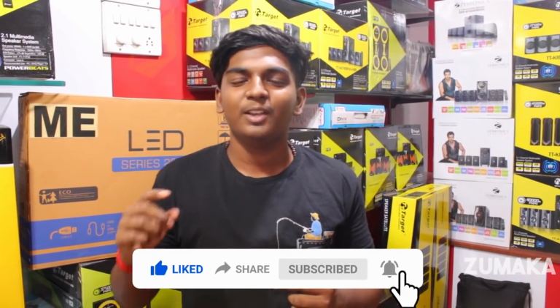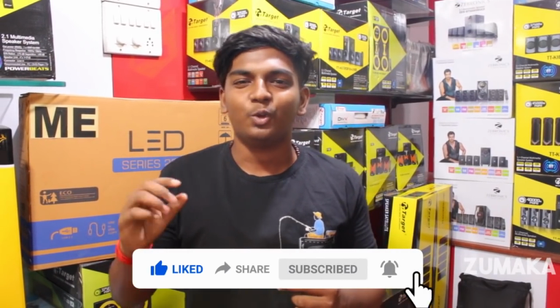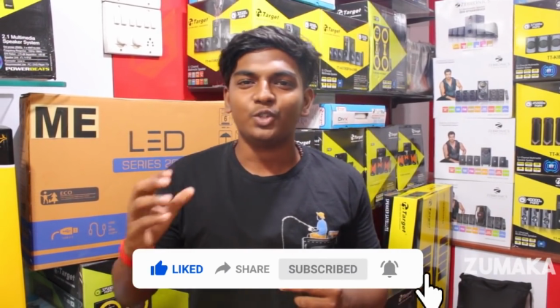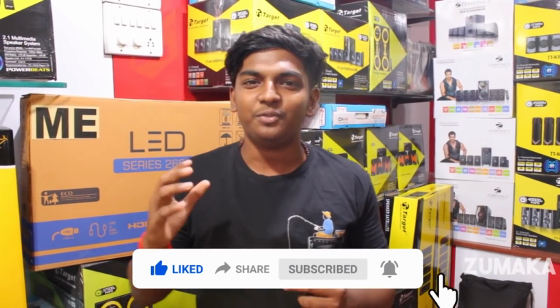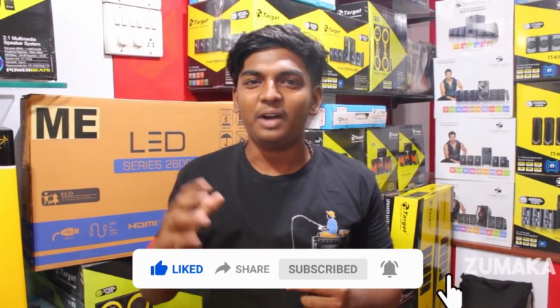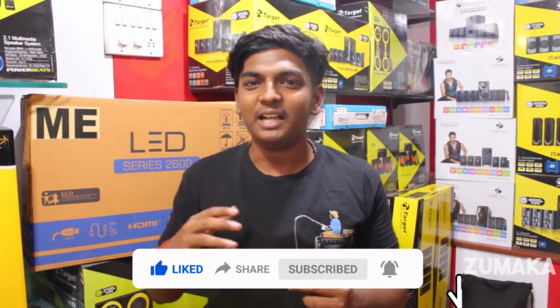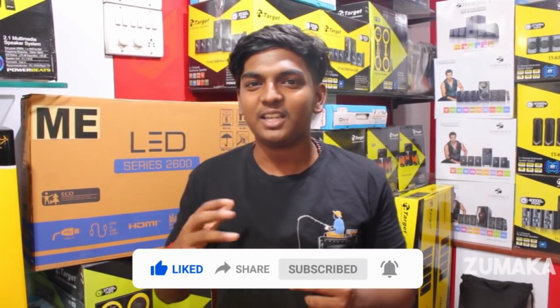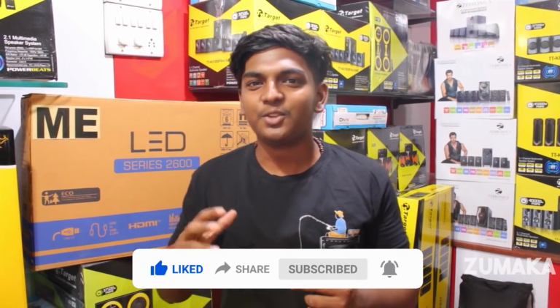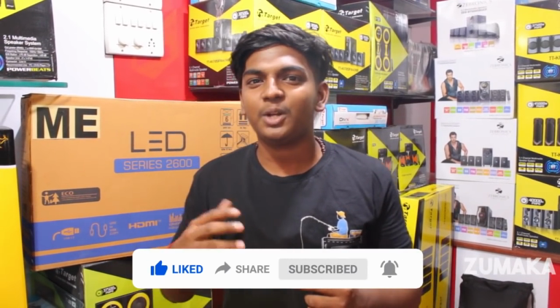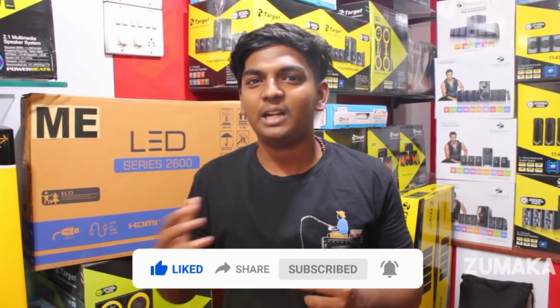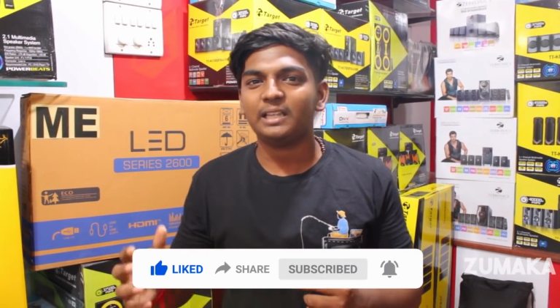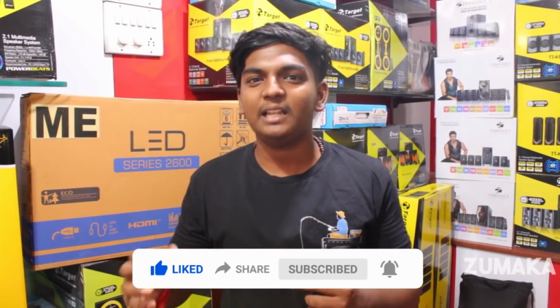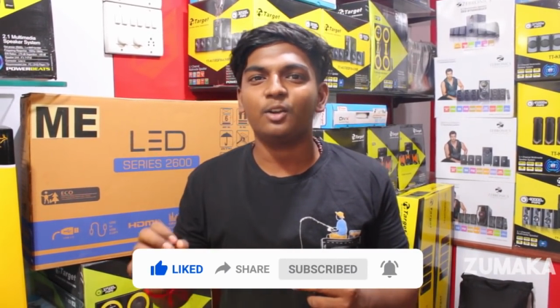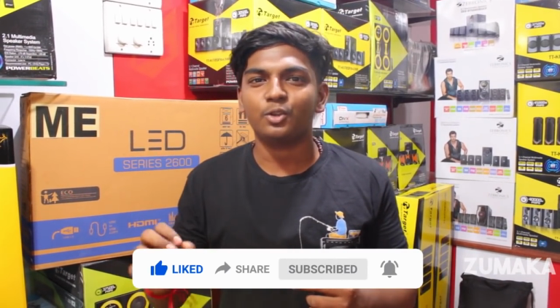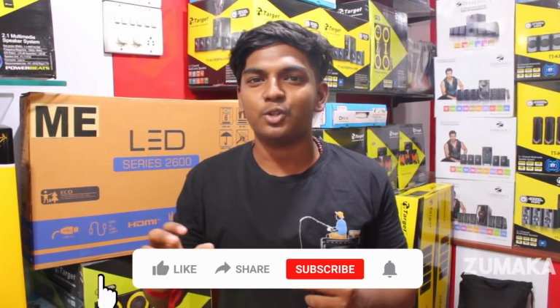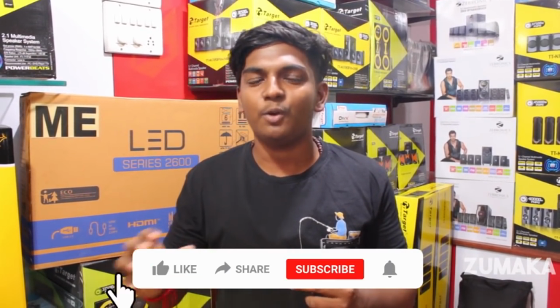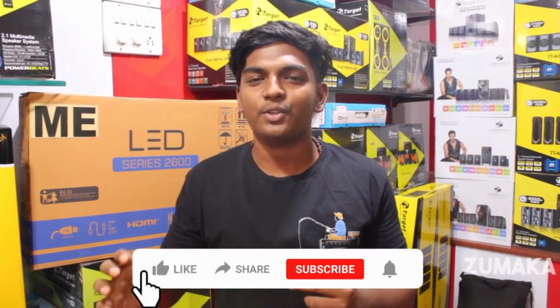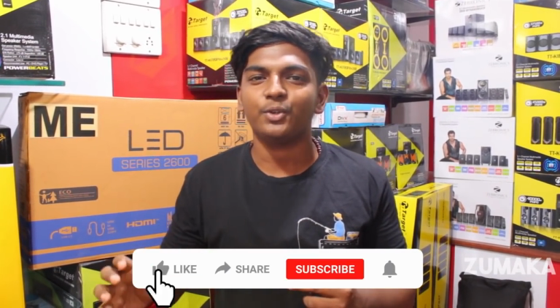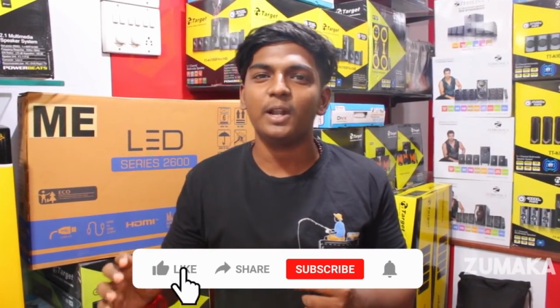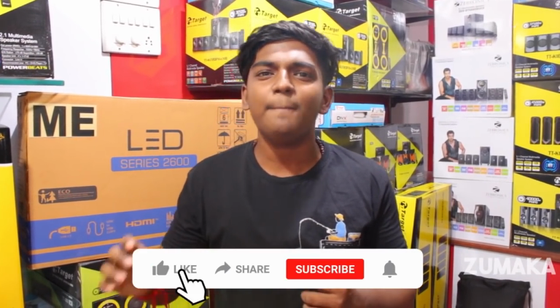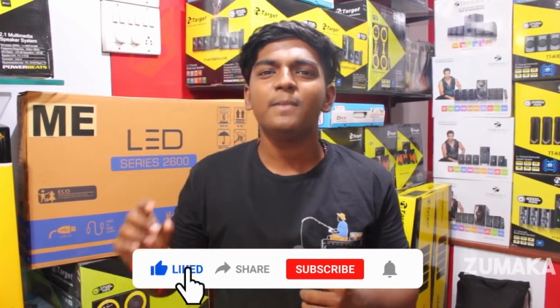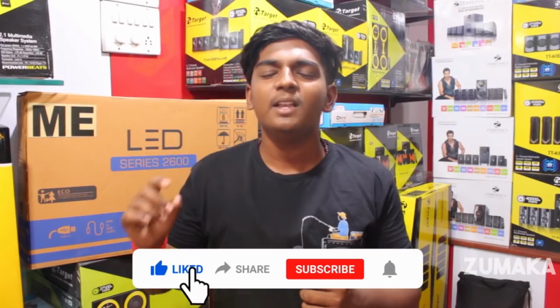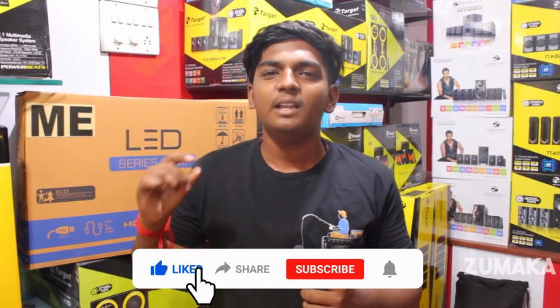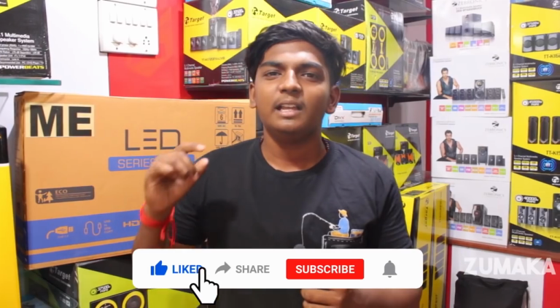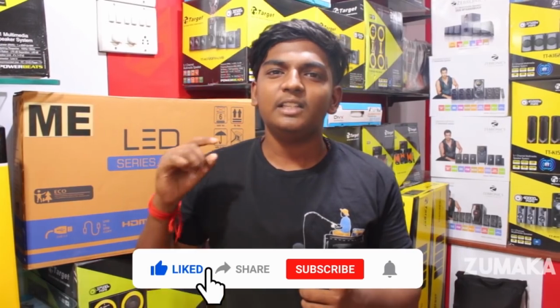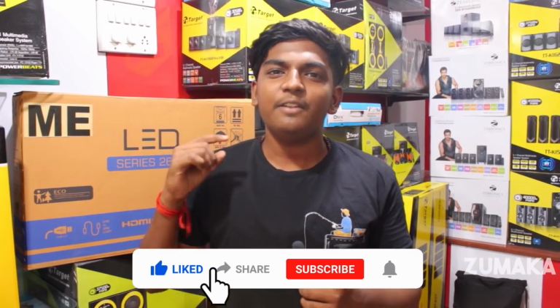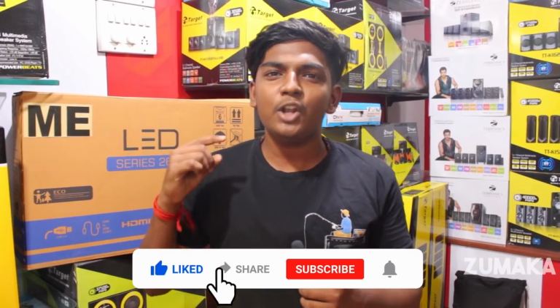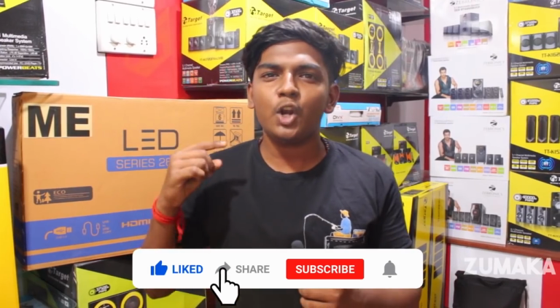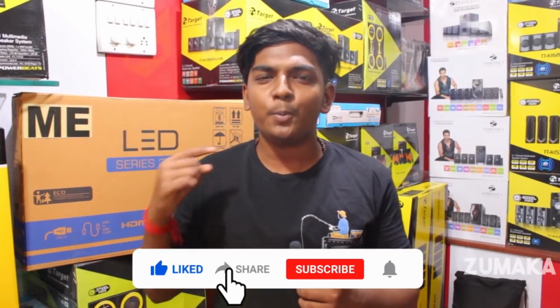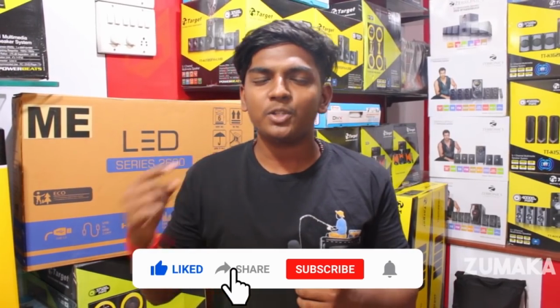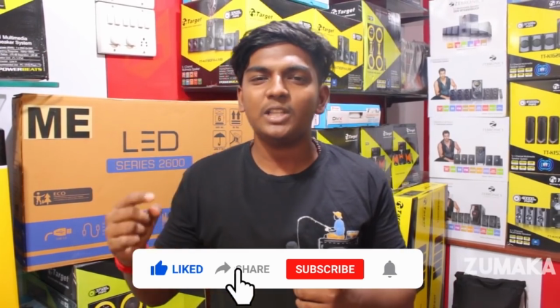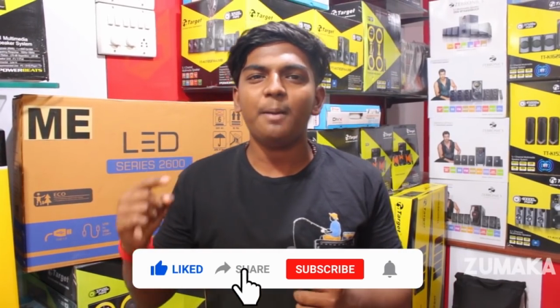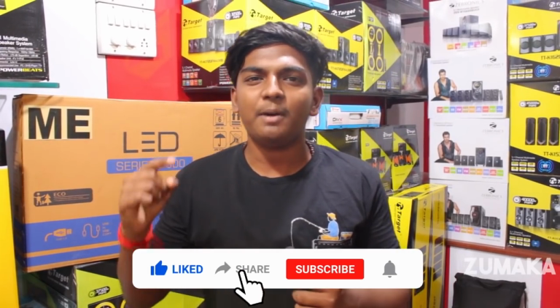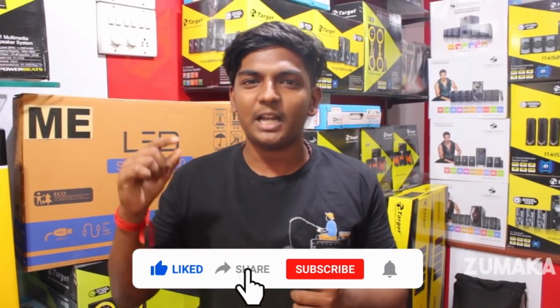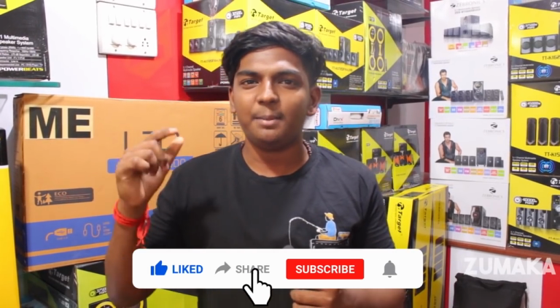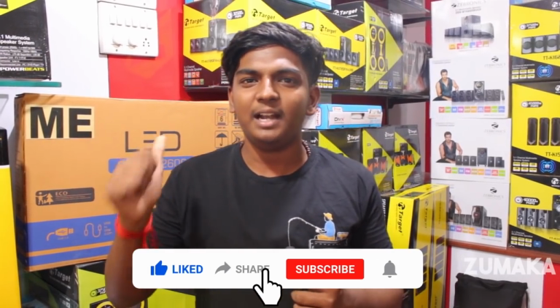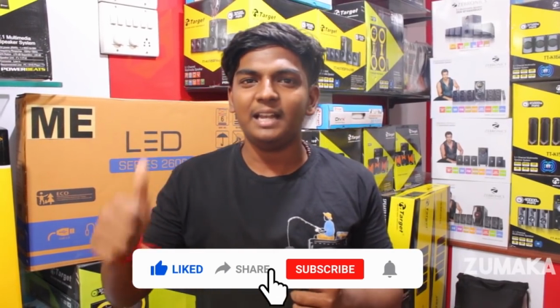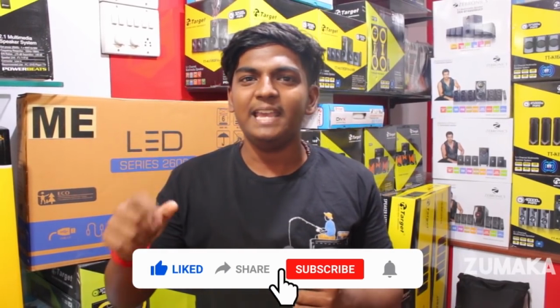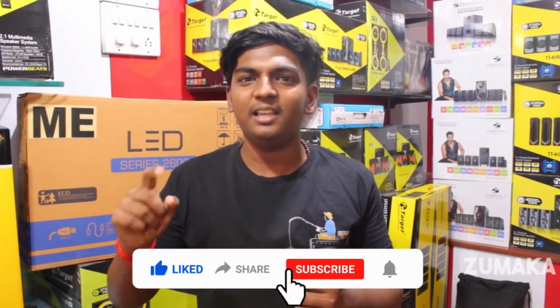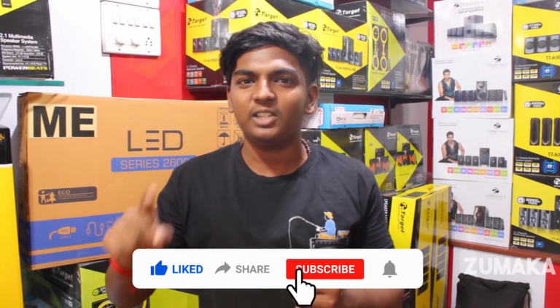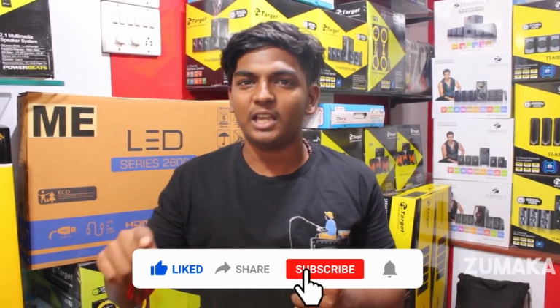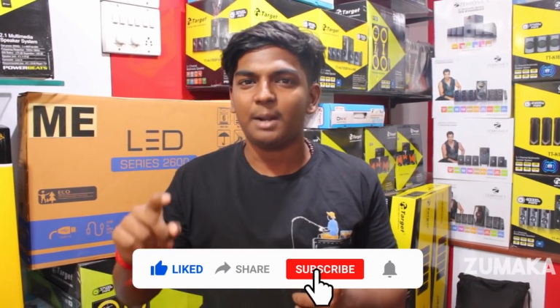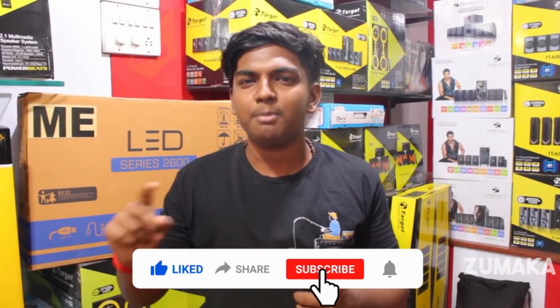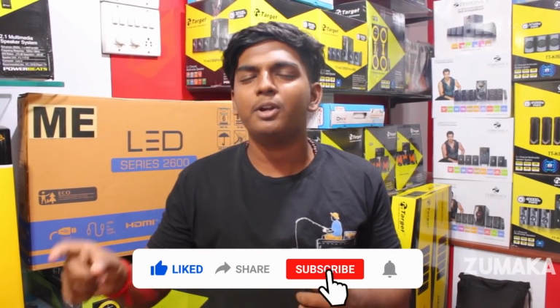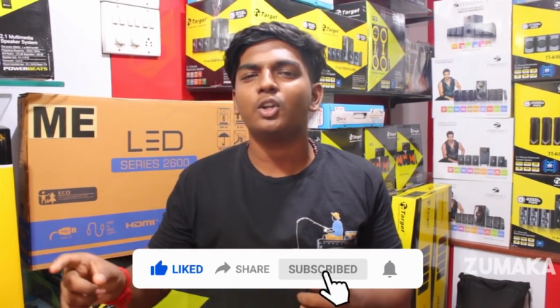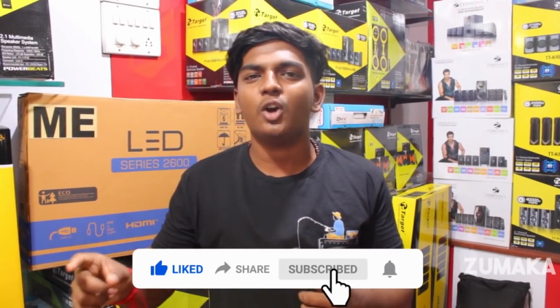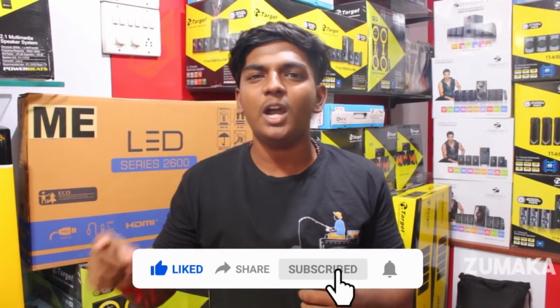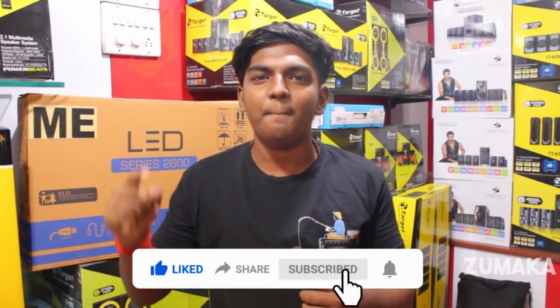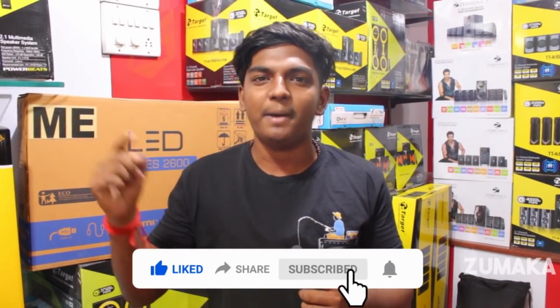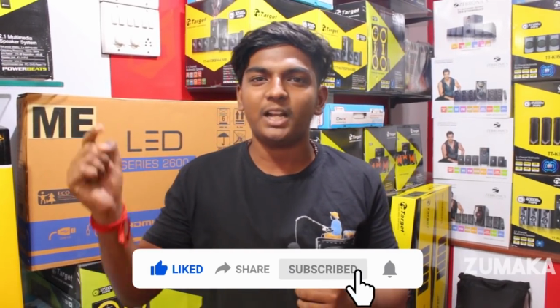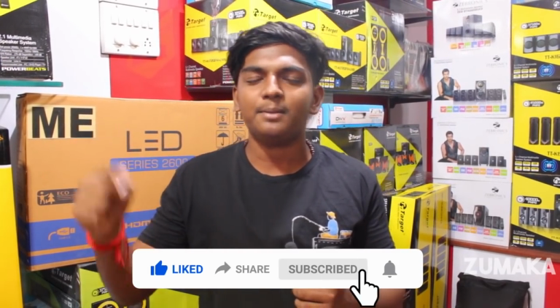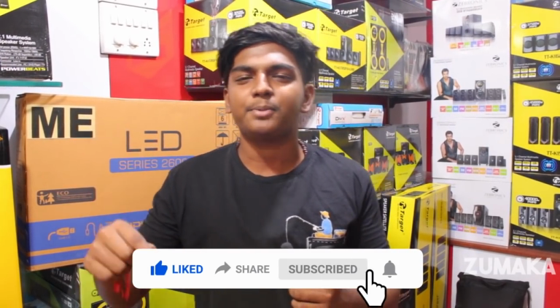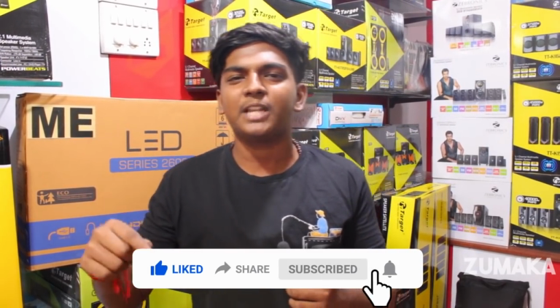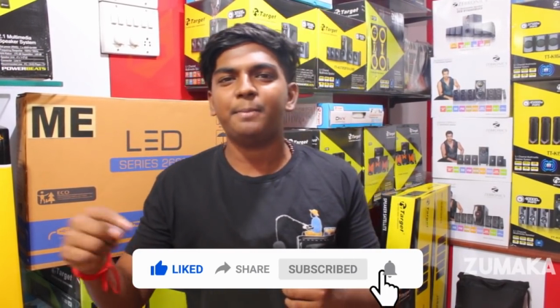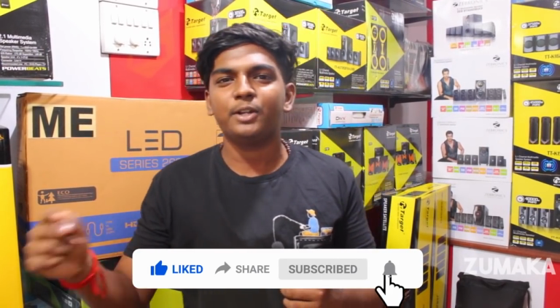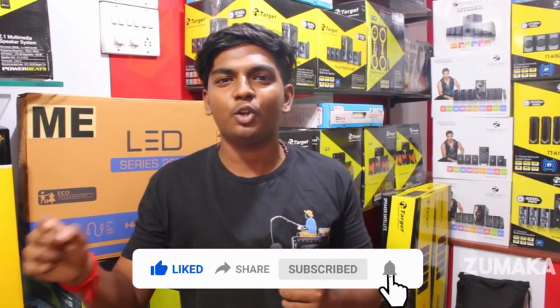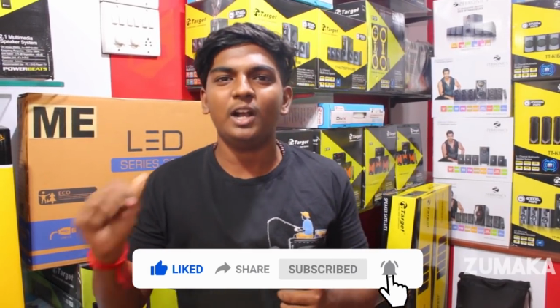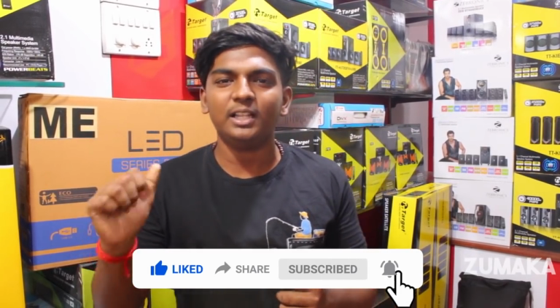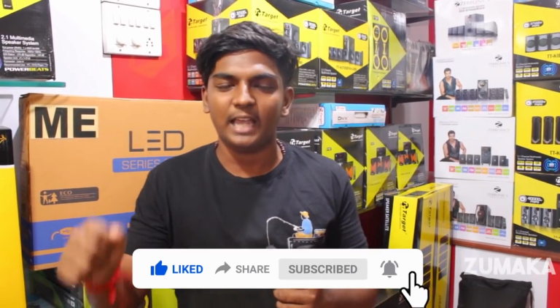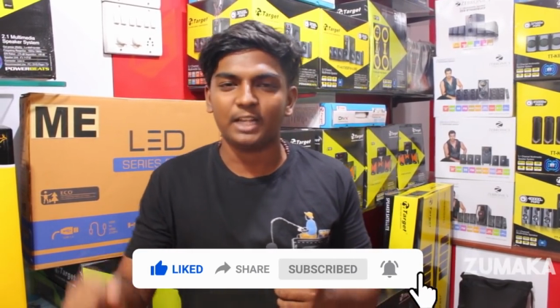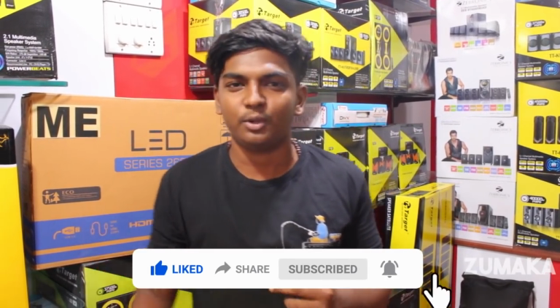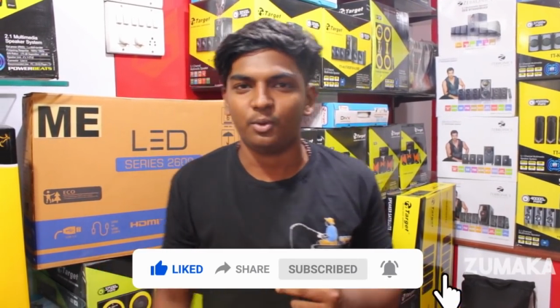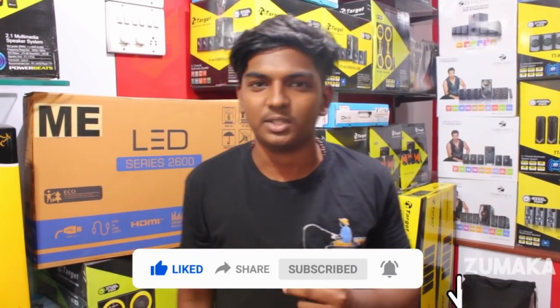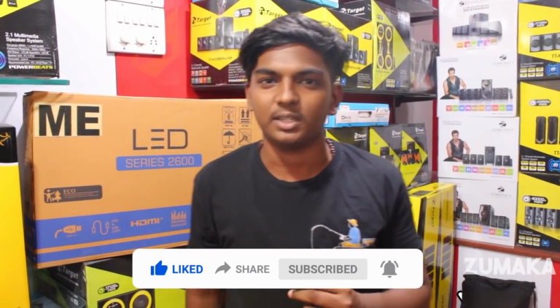Thanks for watching. Please like, share, and subscribe.